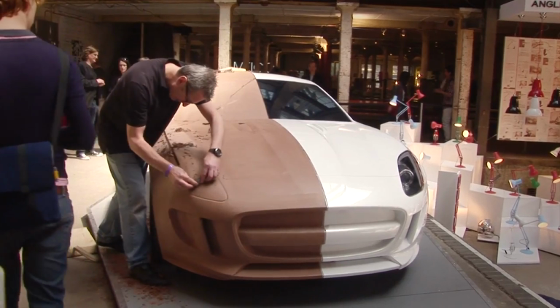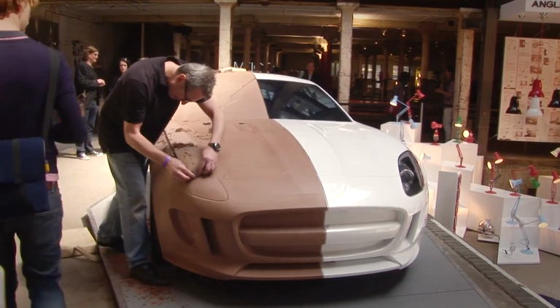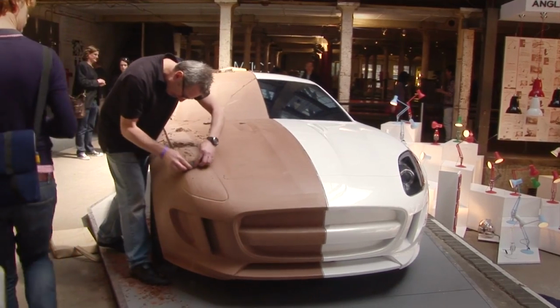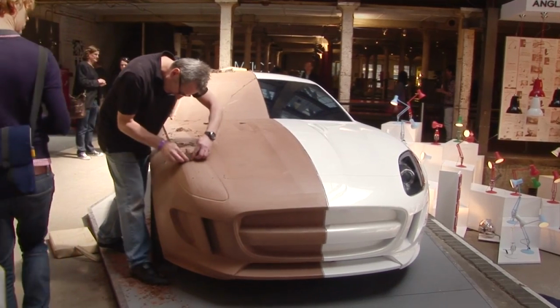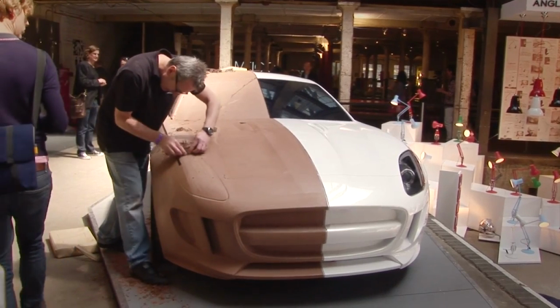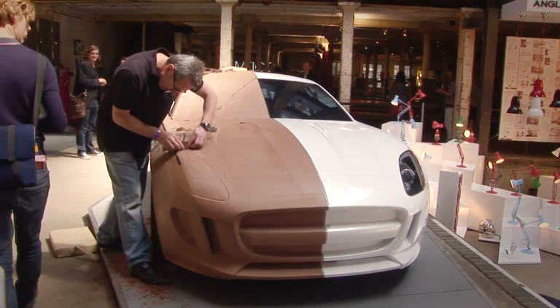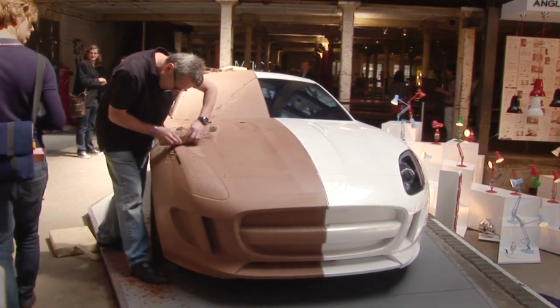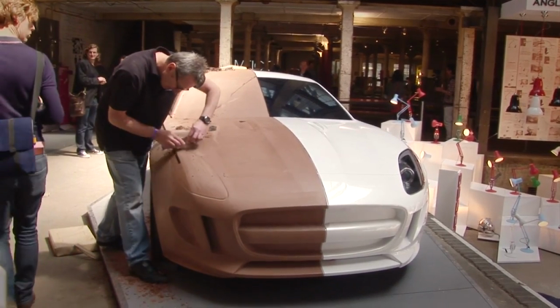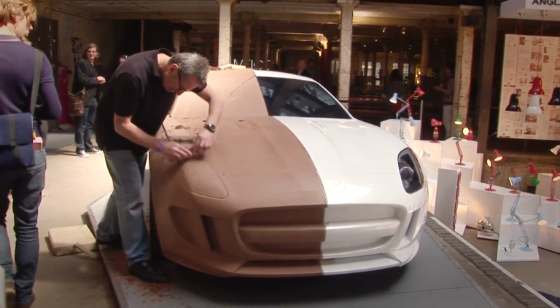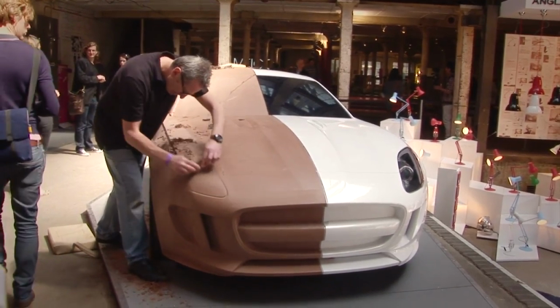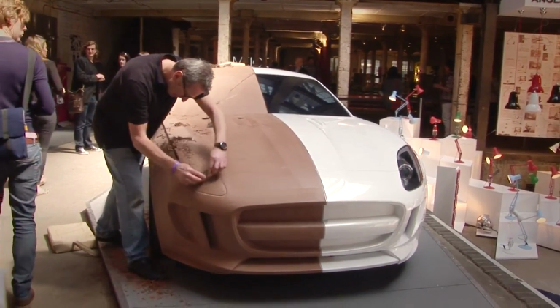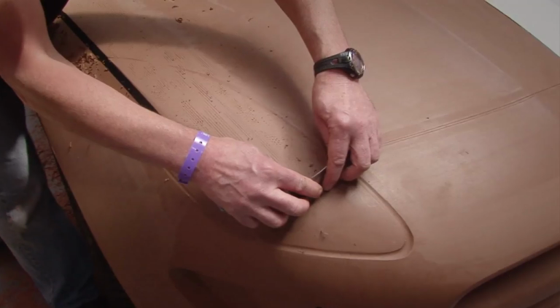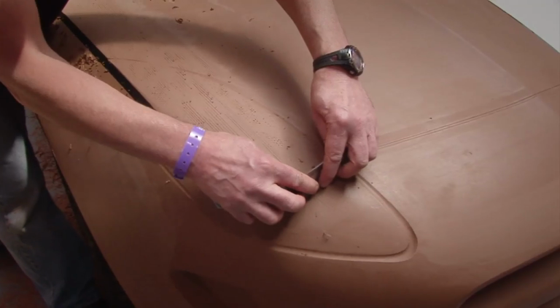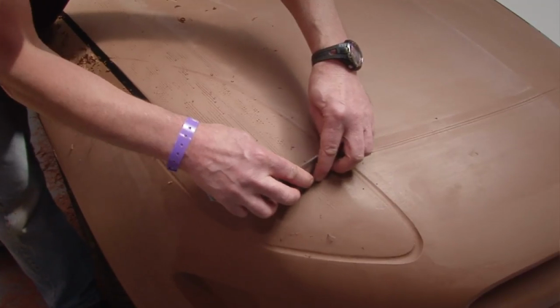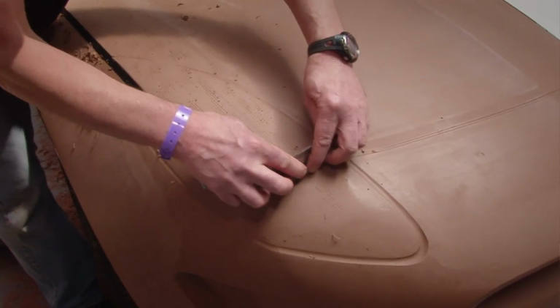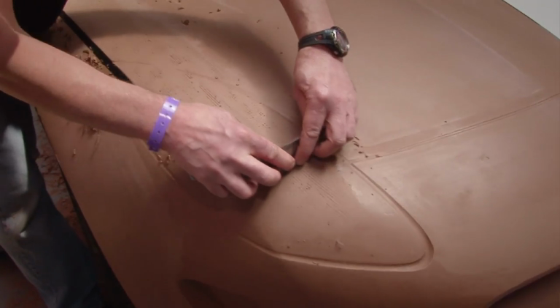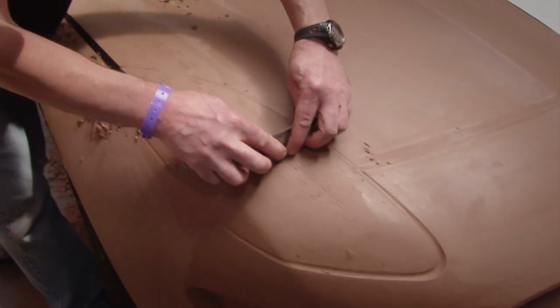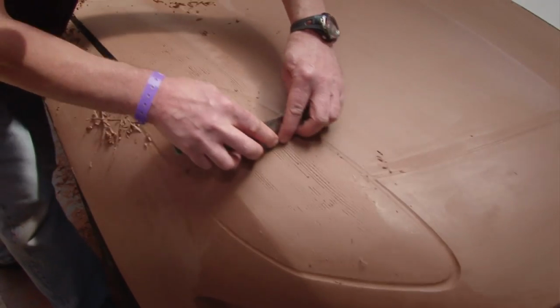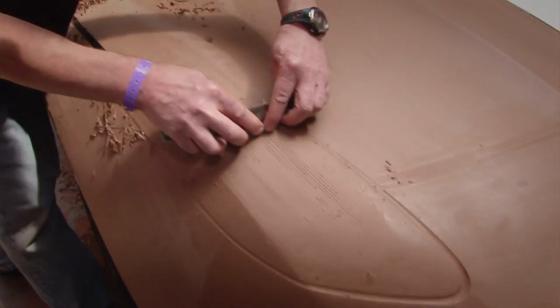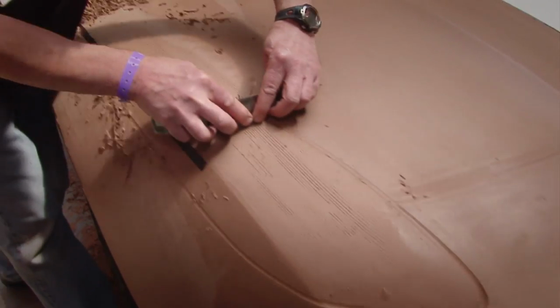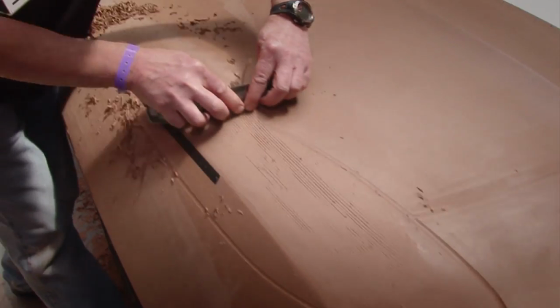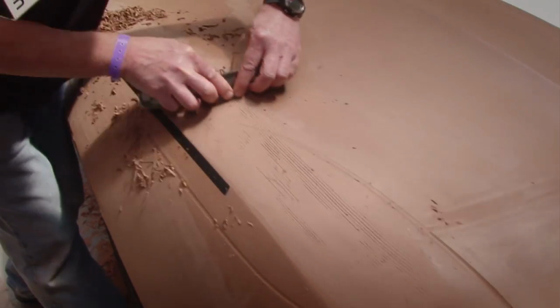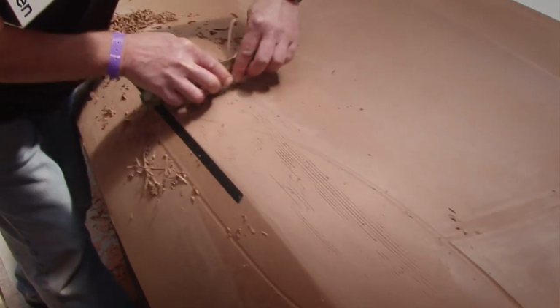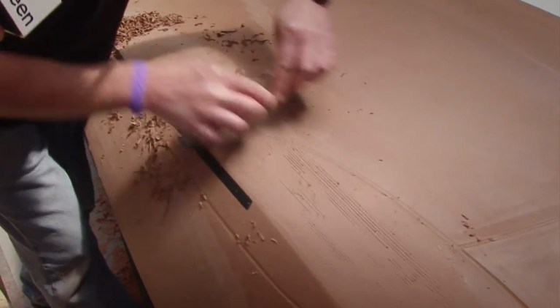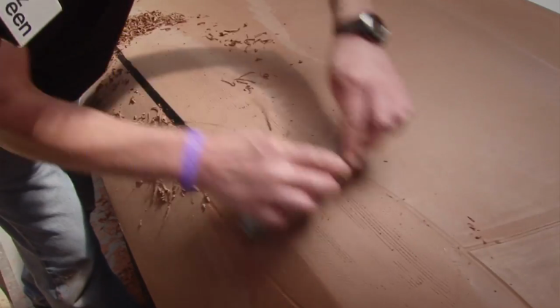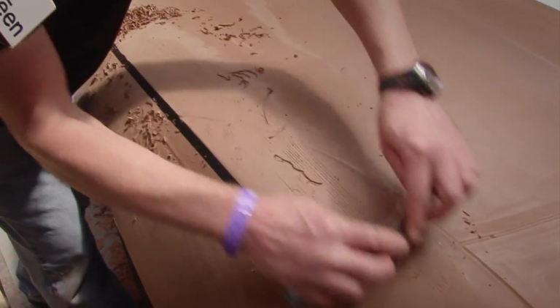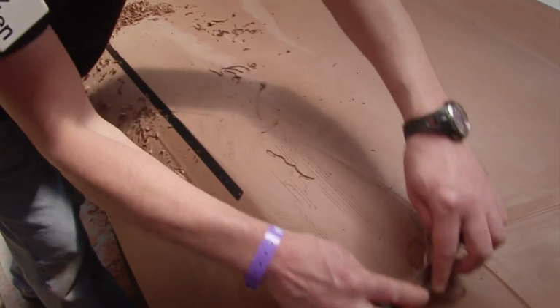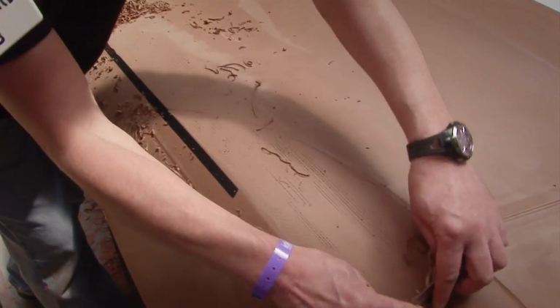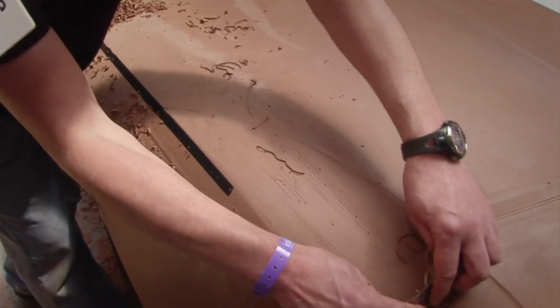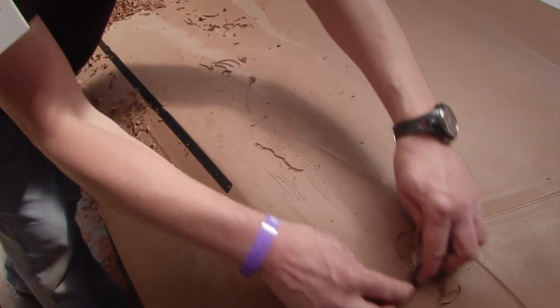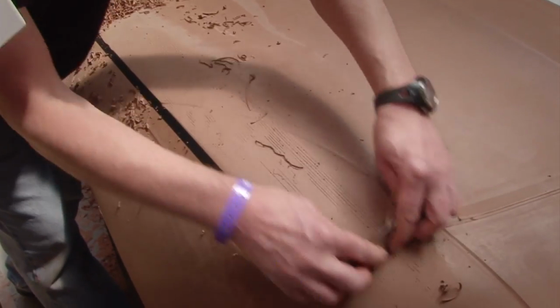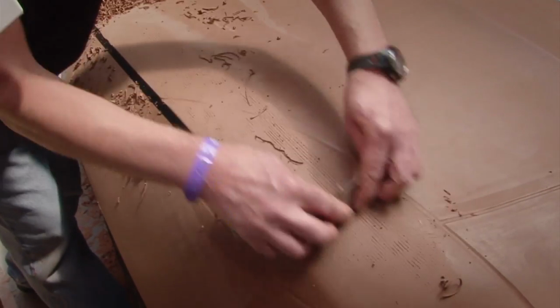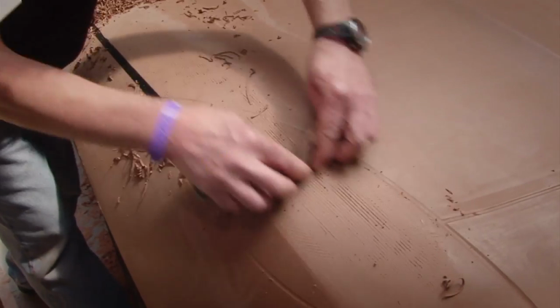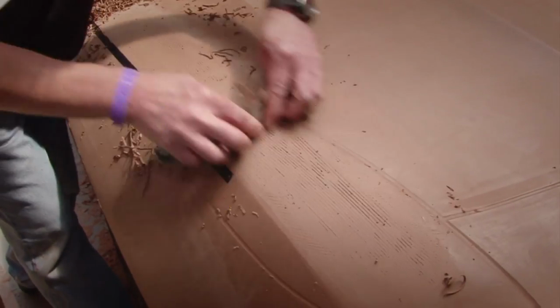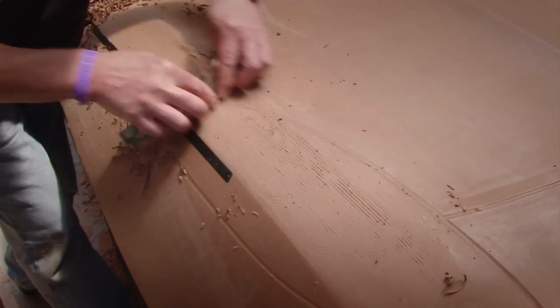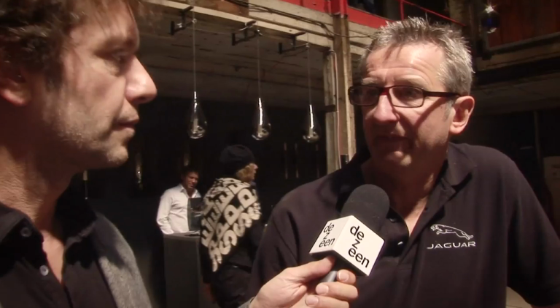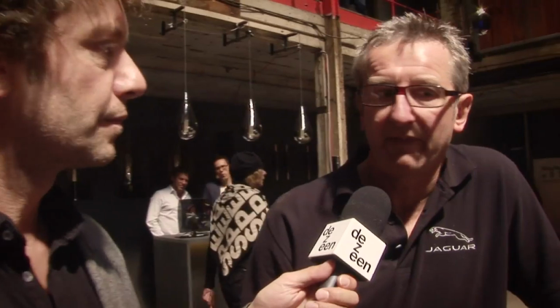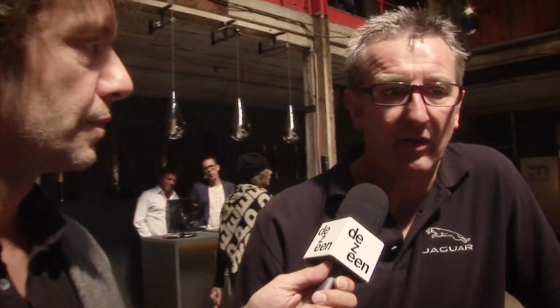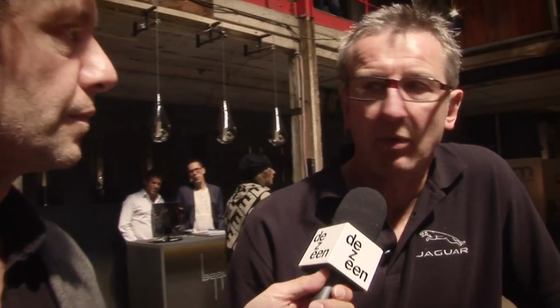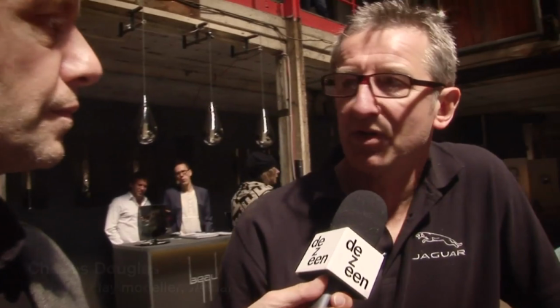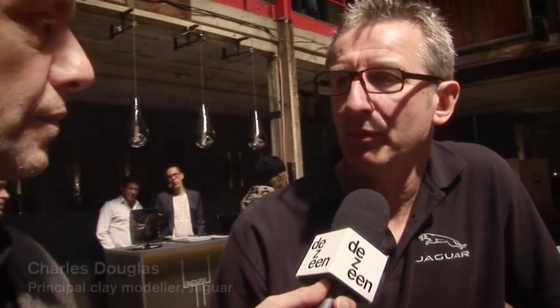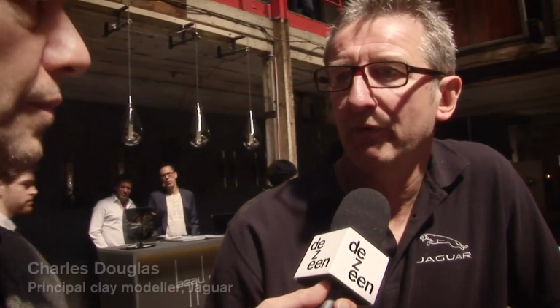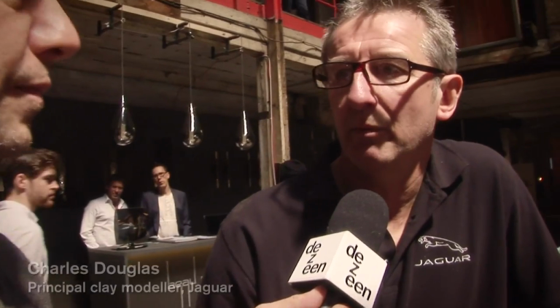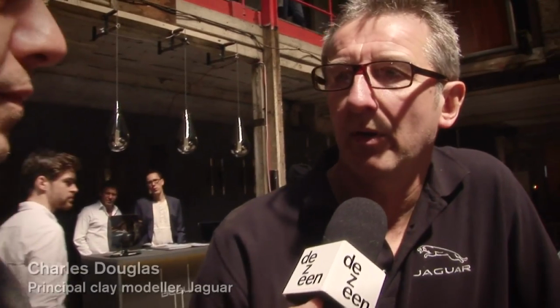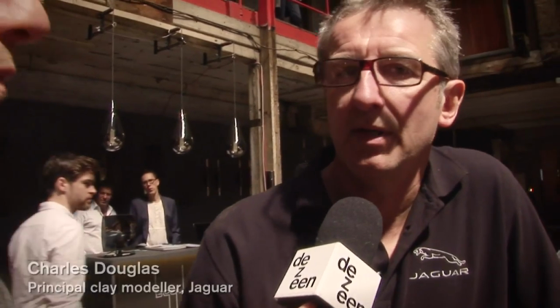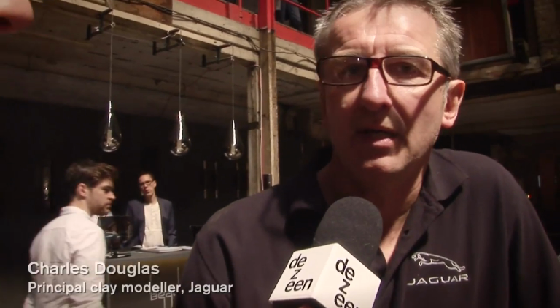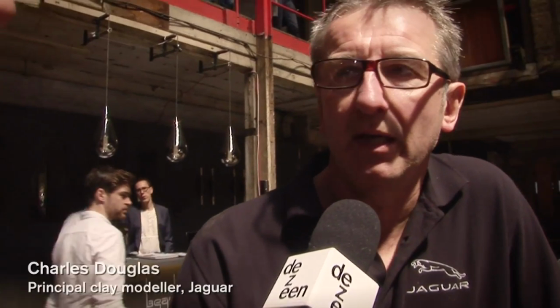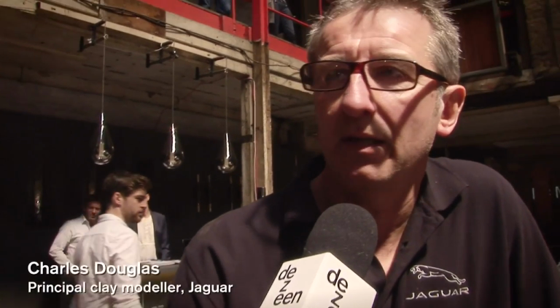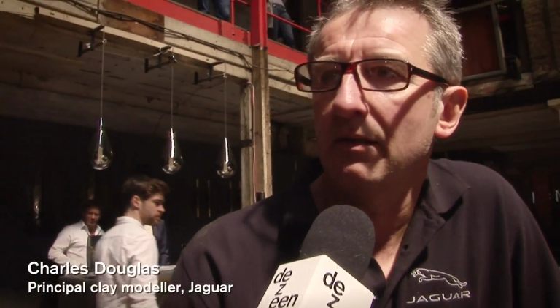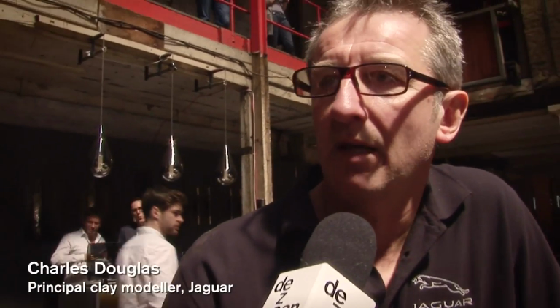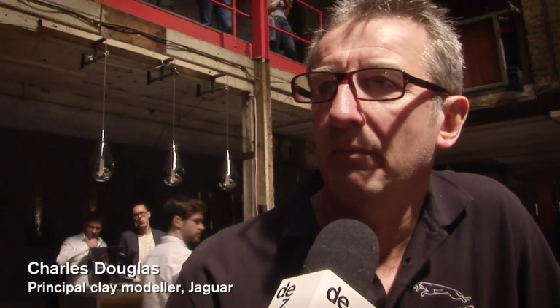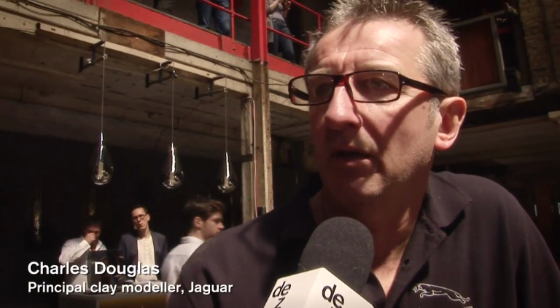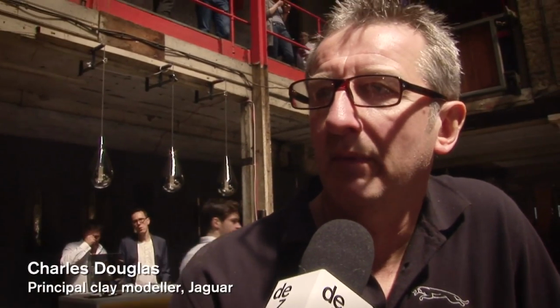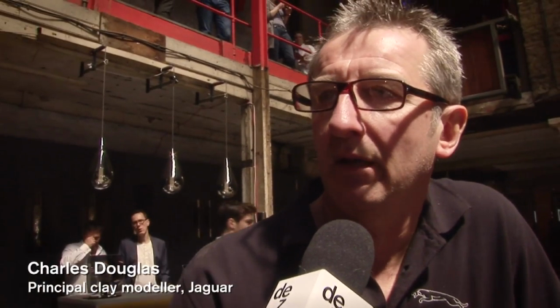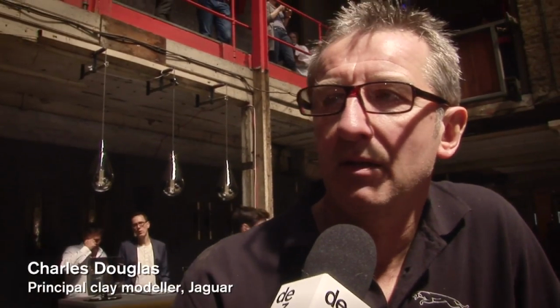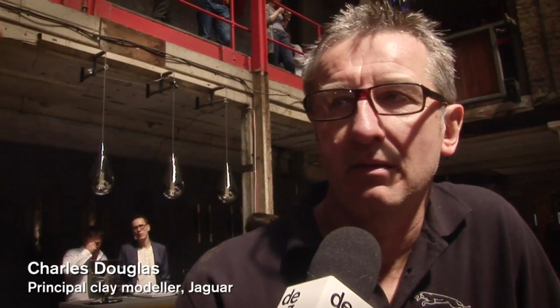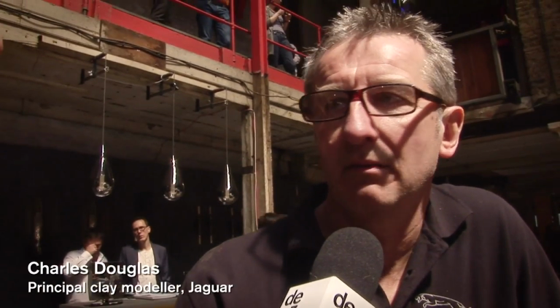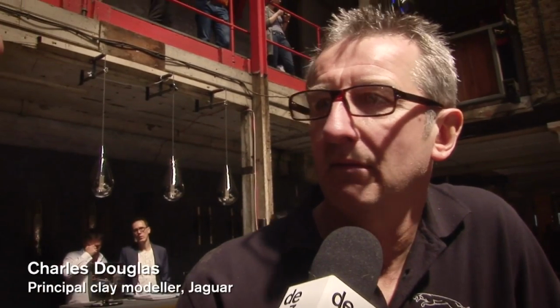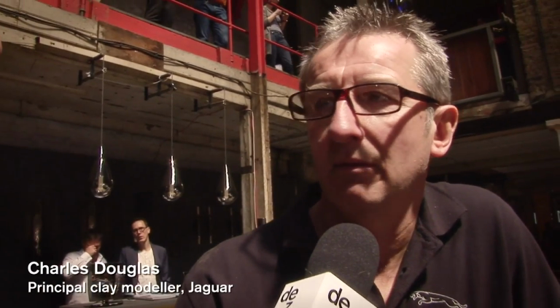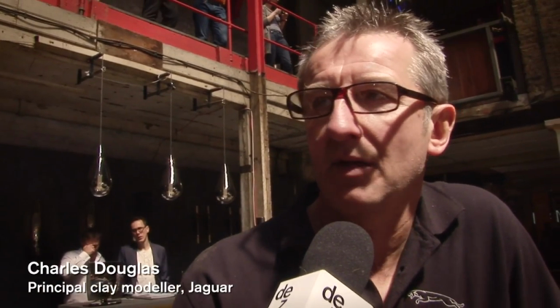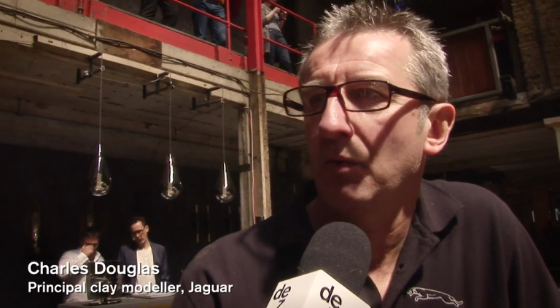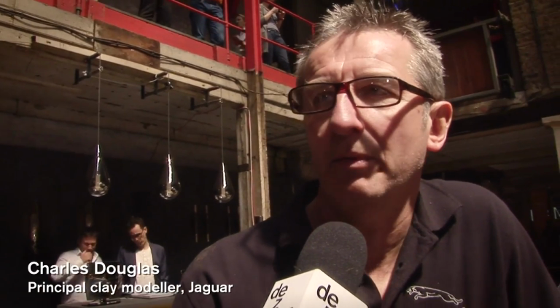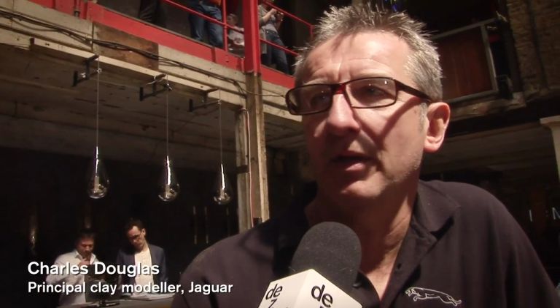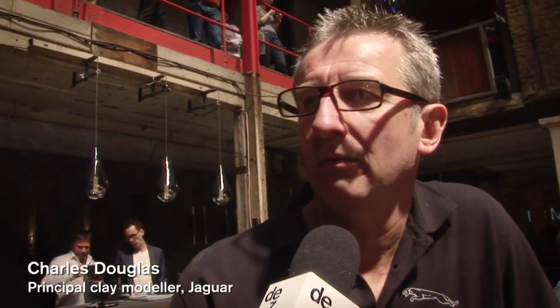My job is to give the designer what he's after. If he wants to move the body side in 10mm, that's what we do.